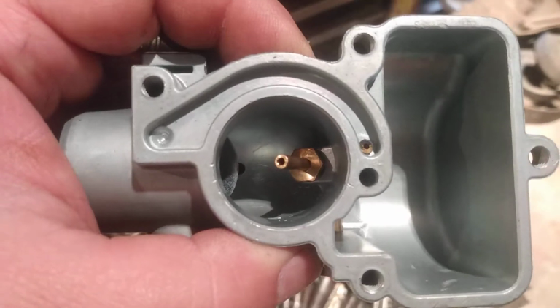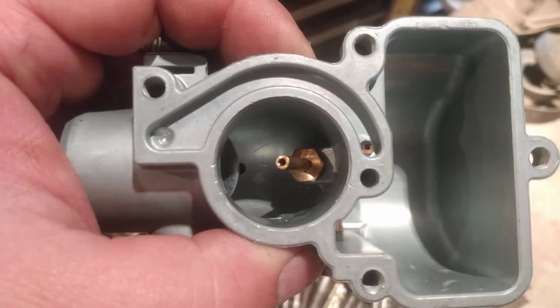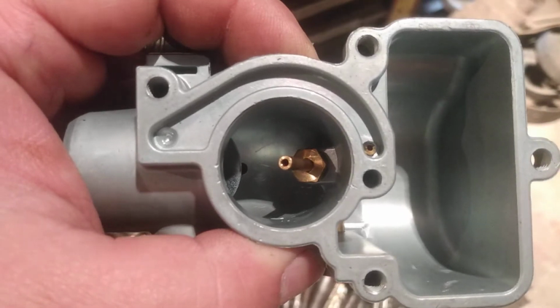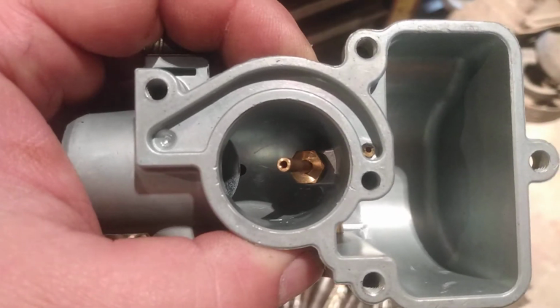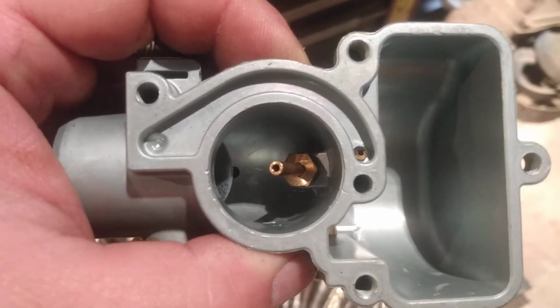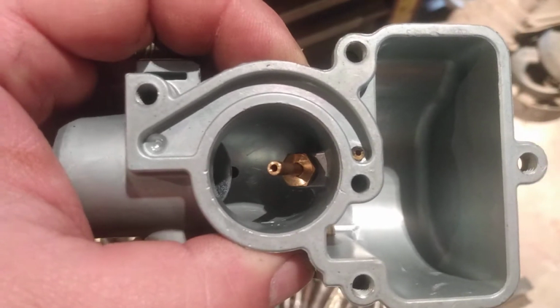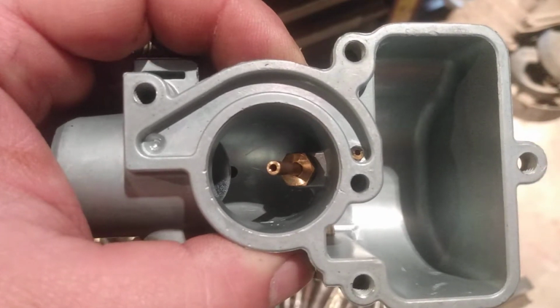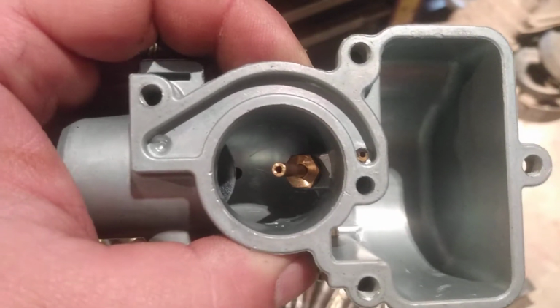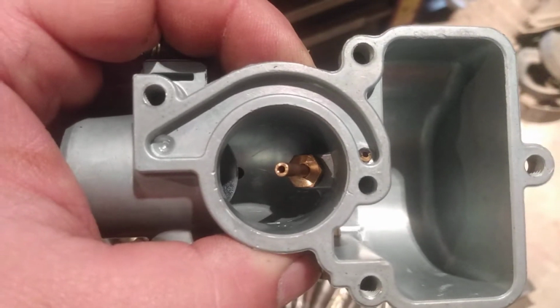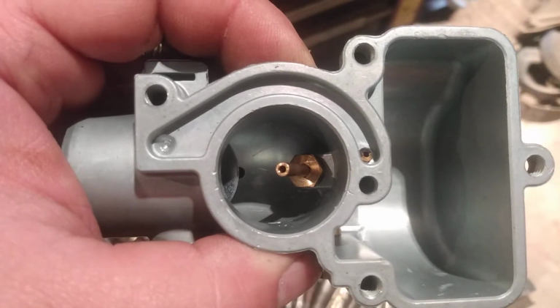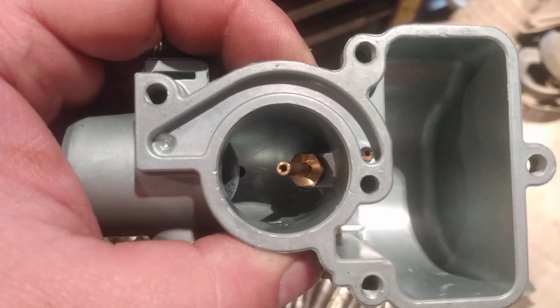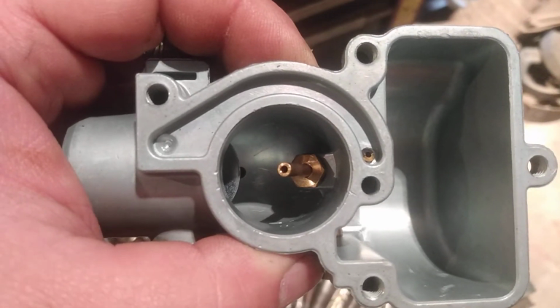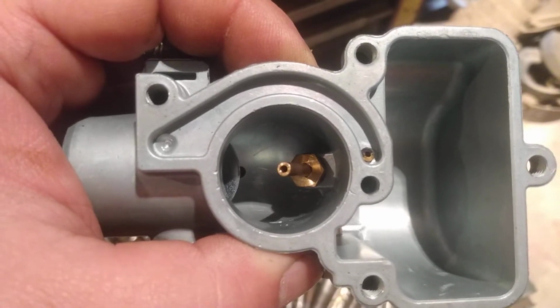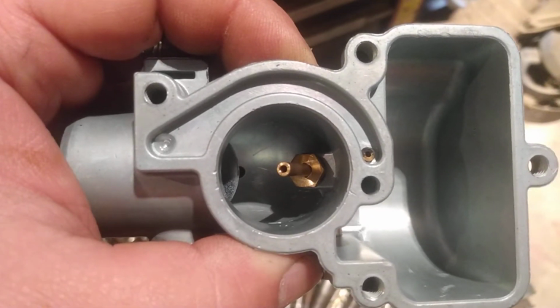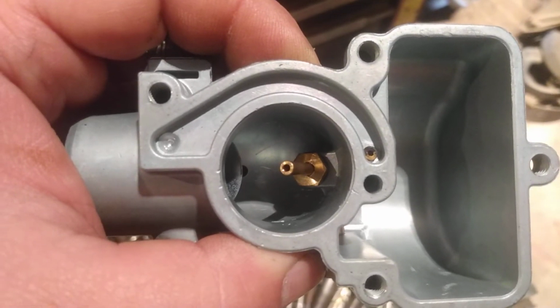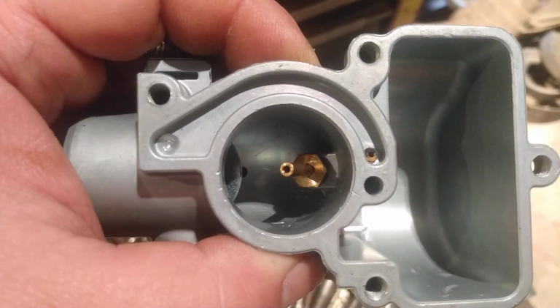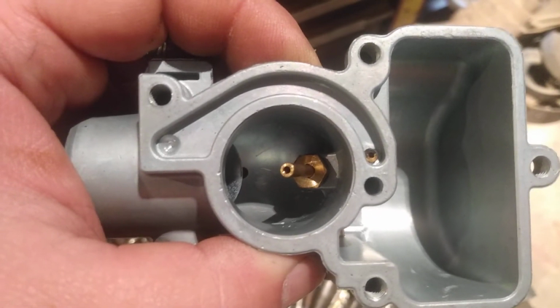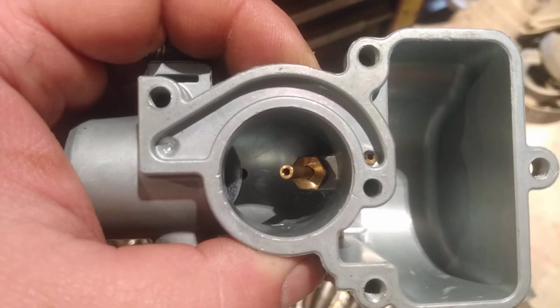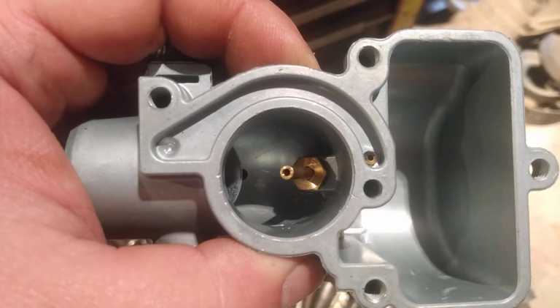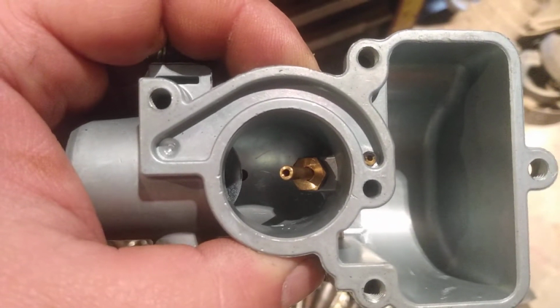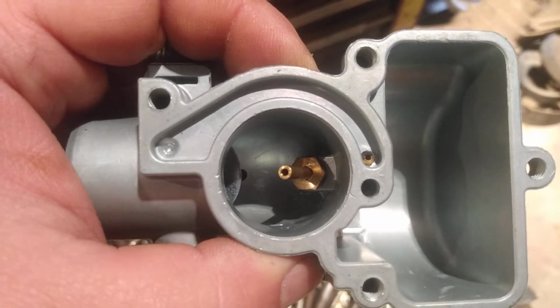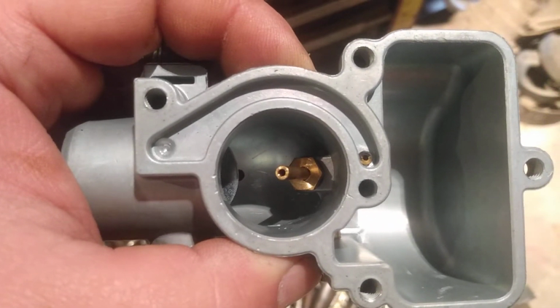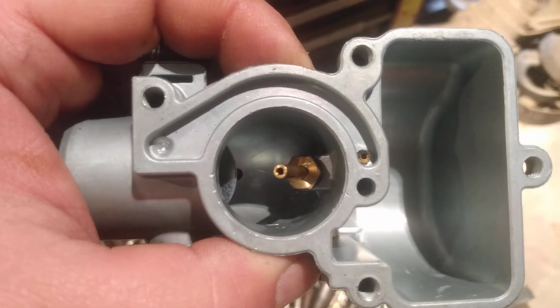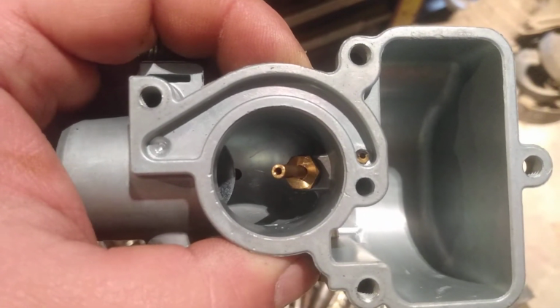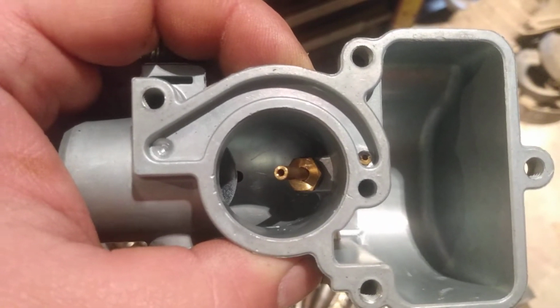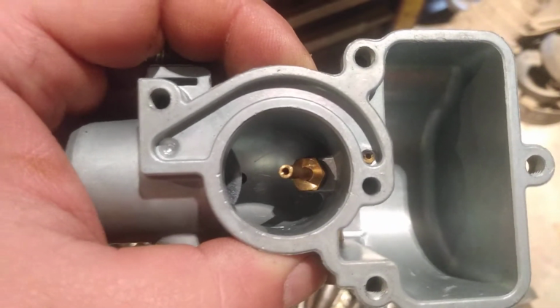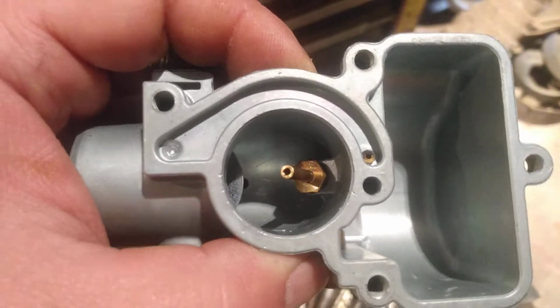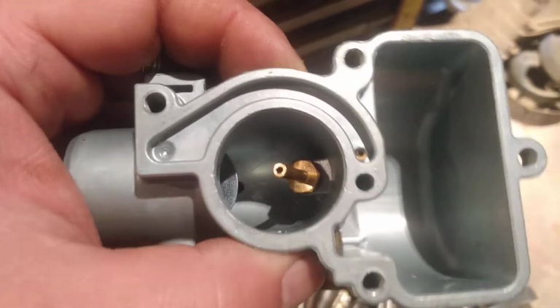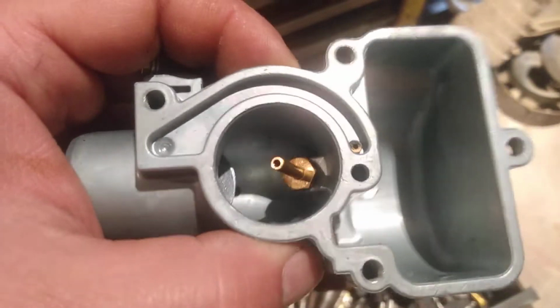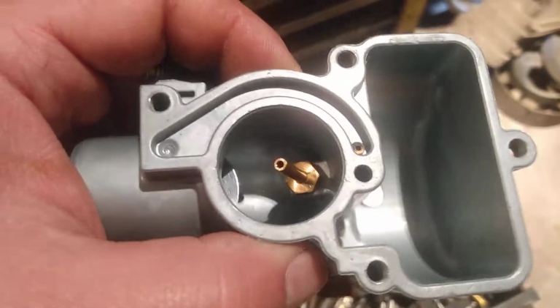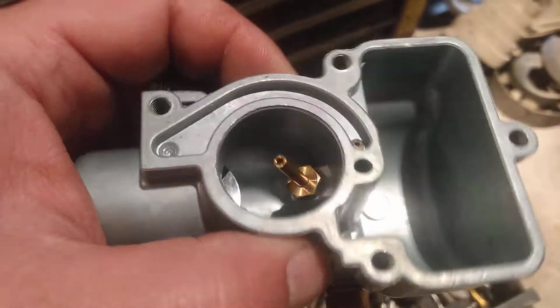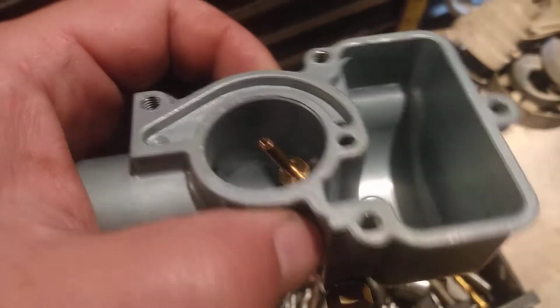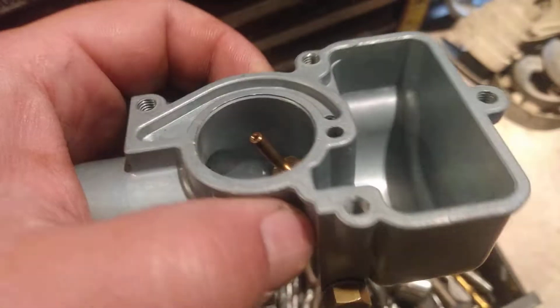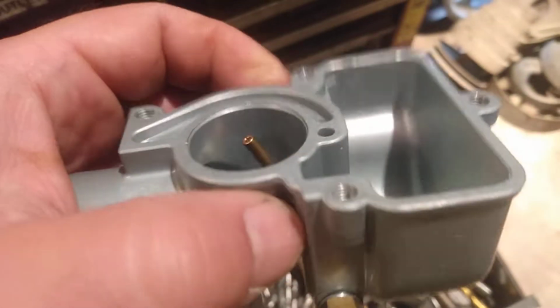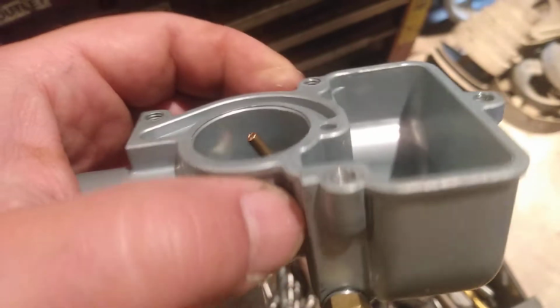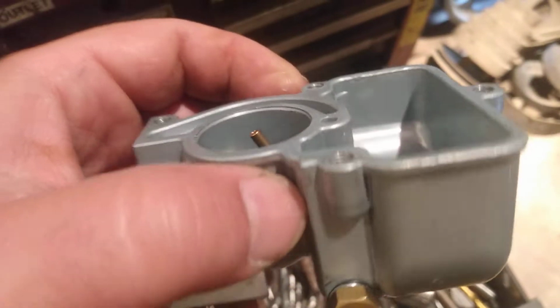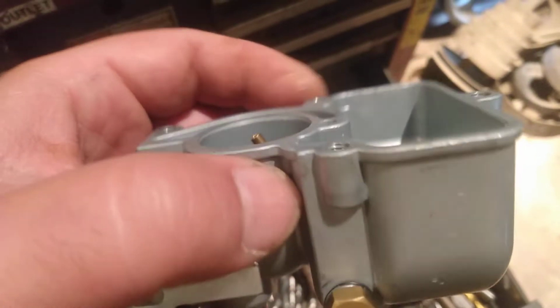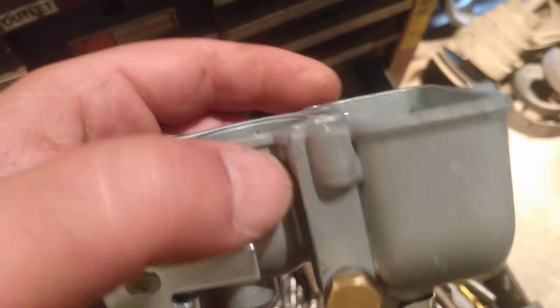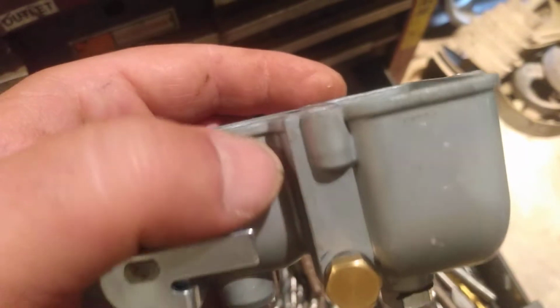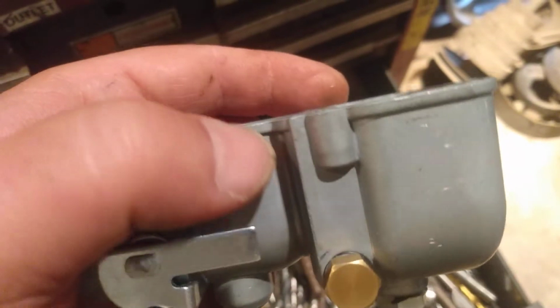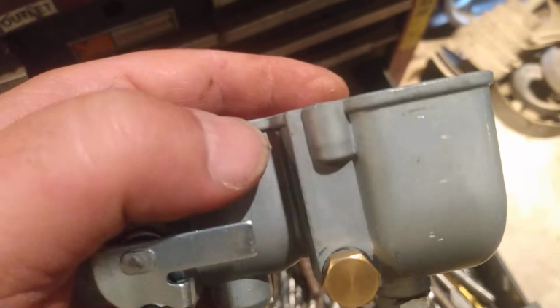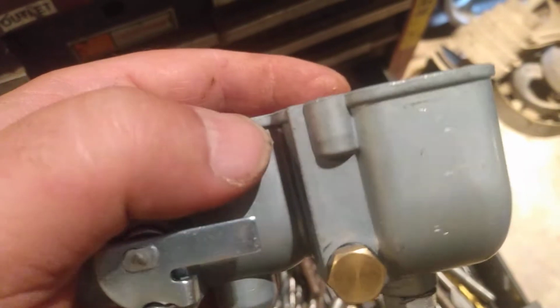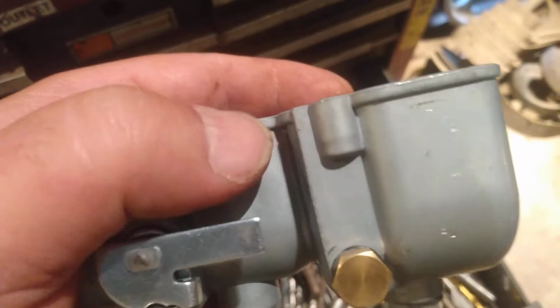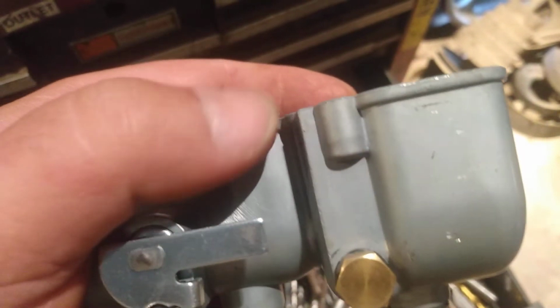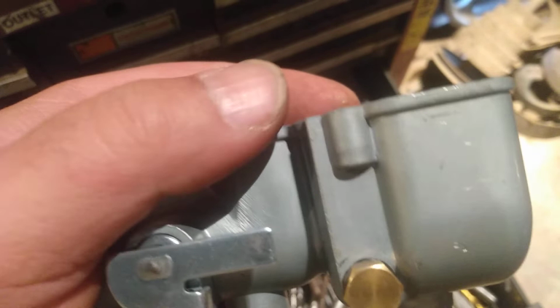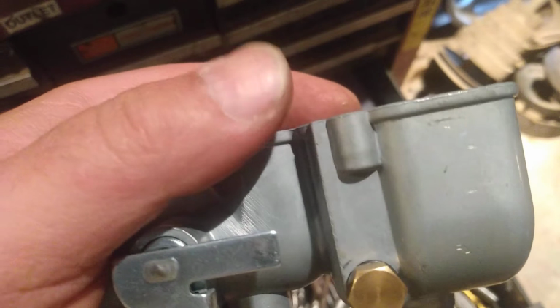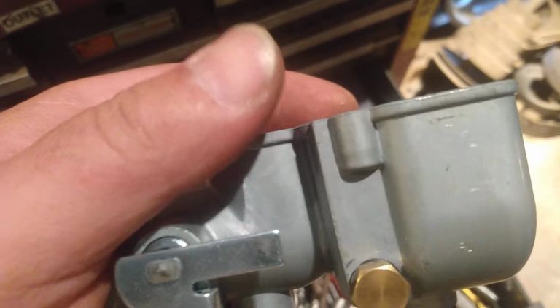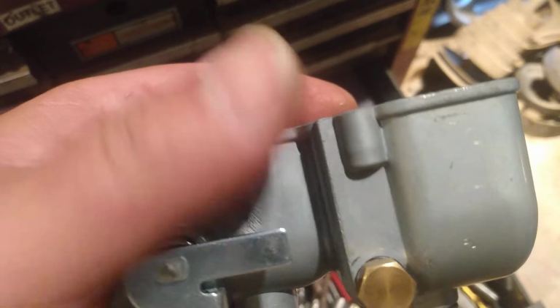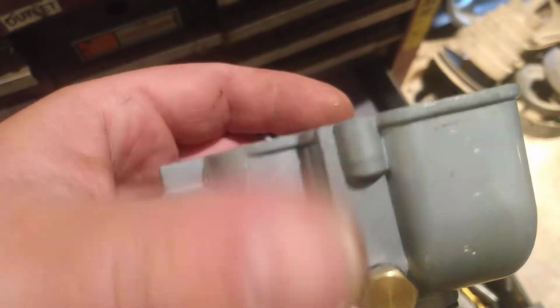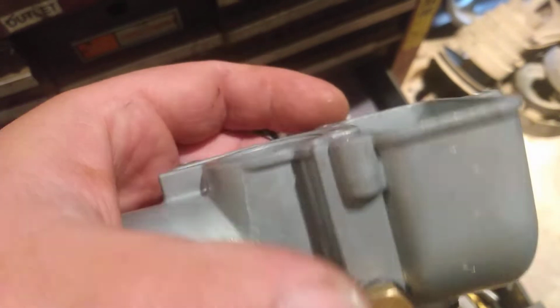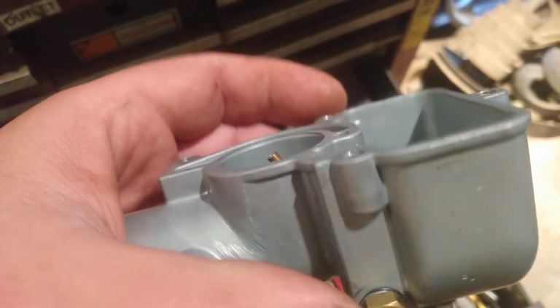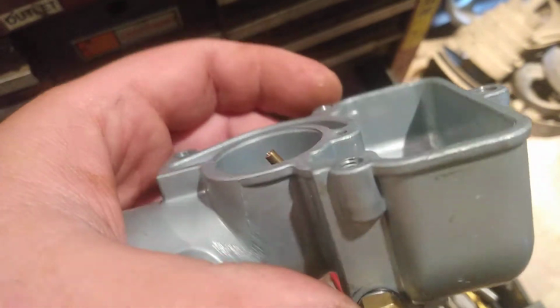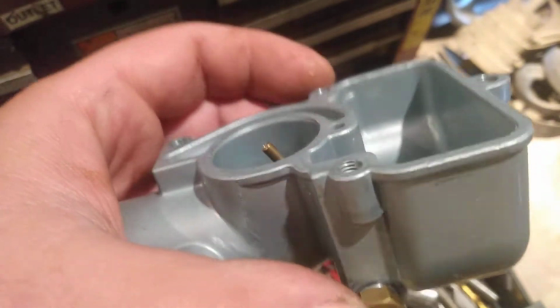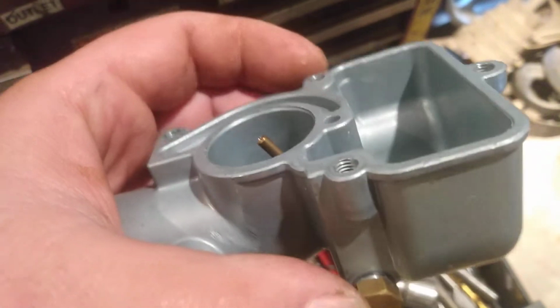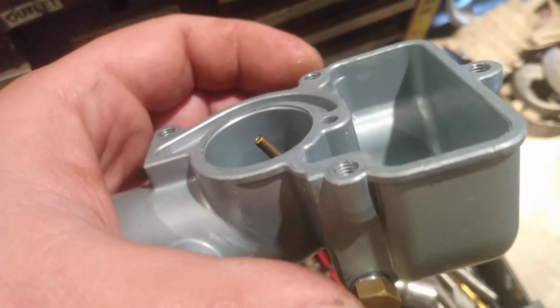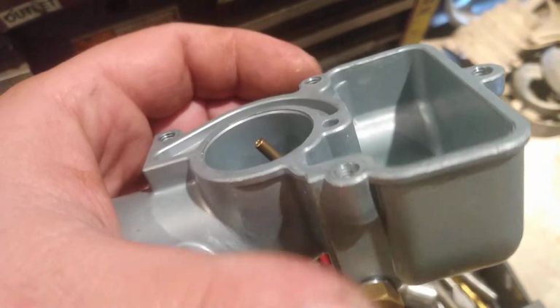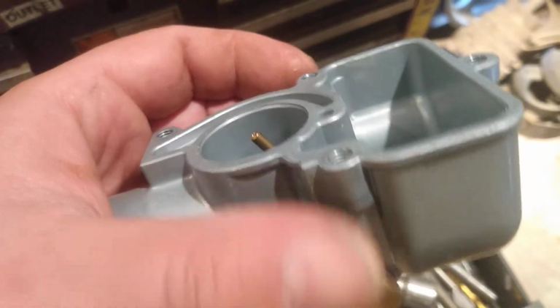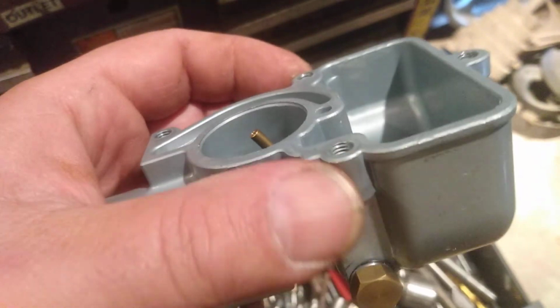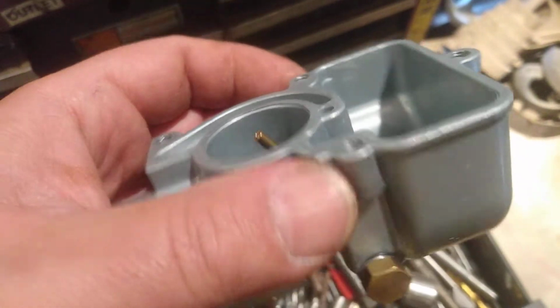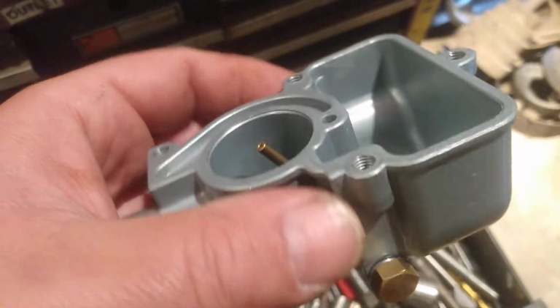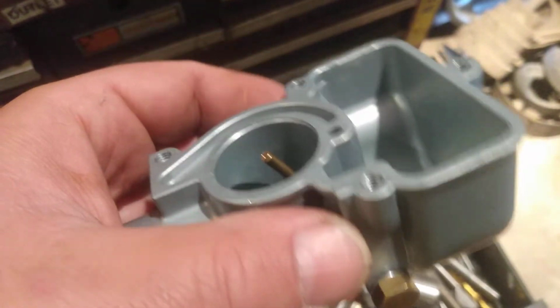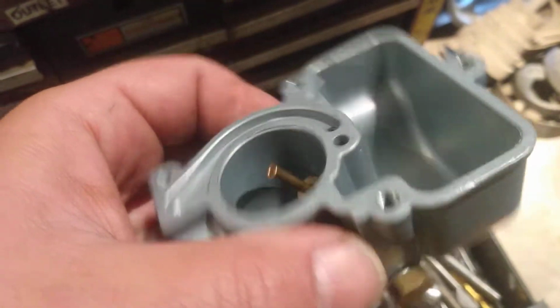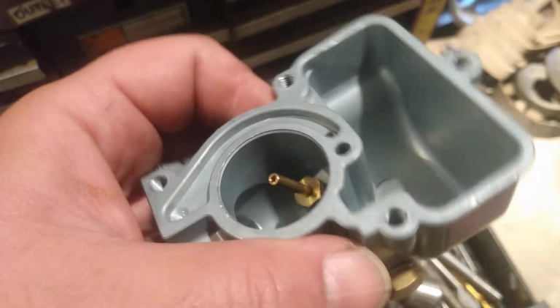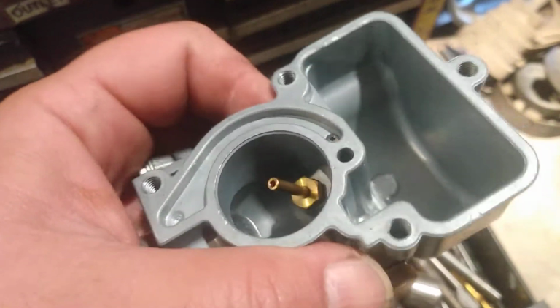This is the $35 carburetor, or part of it, I bought for my Farmall Cub off of eBay.